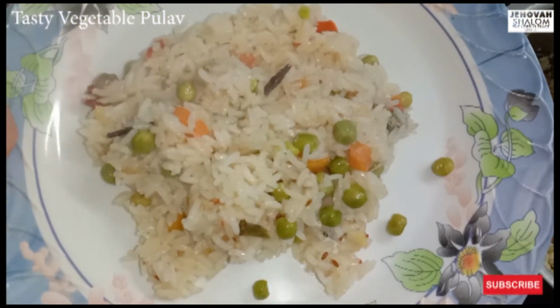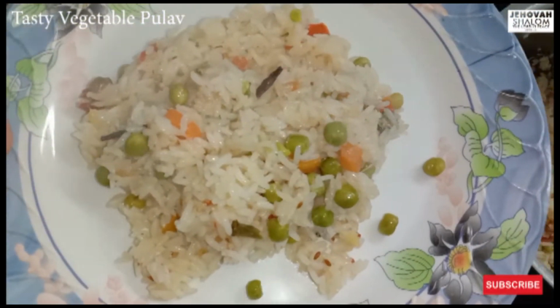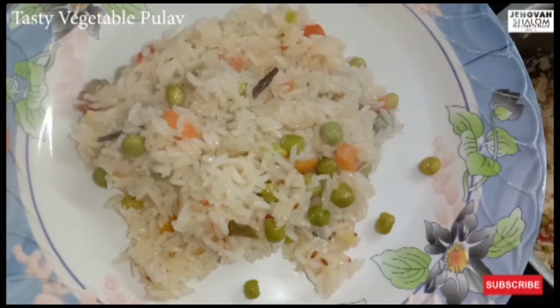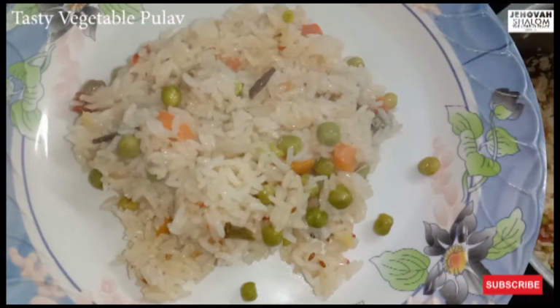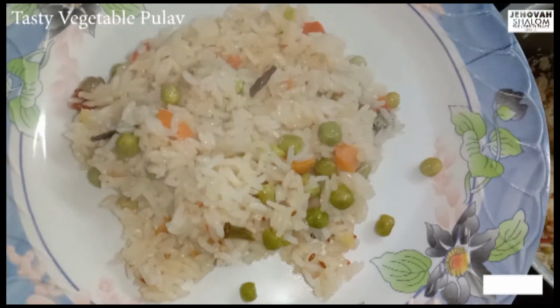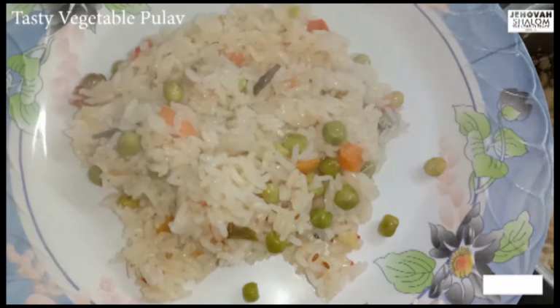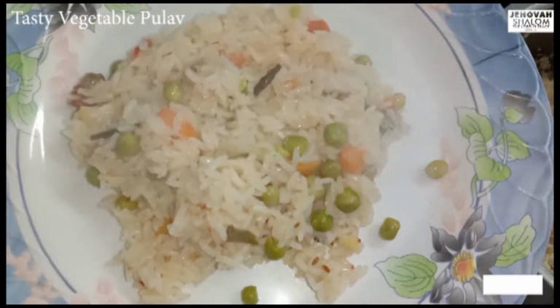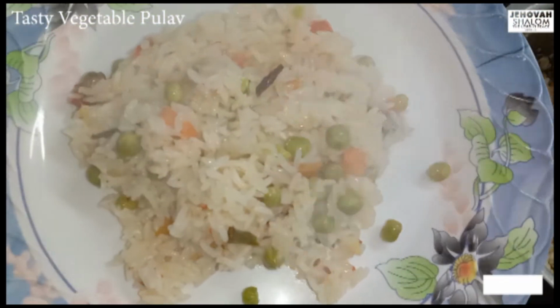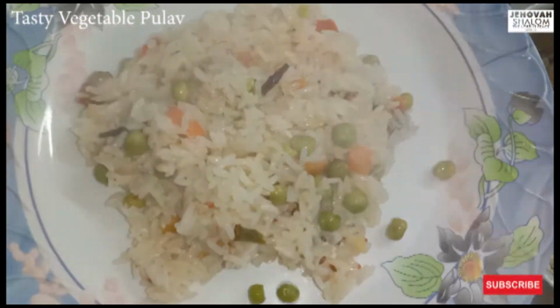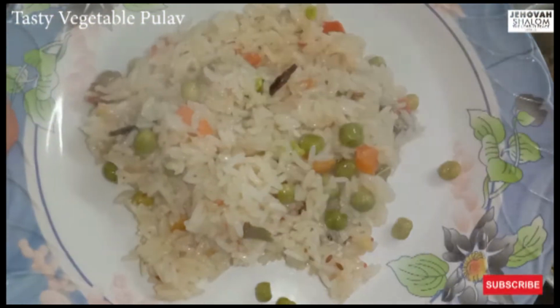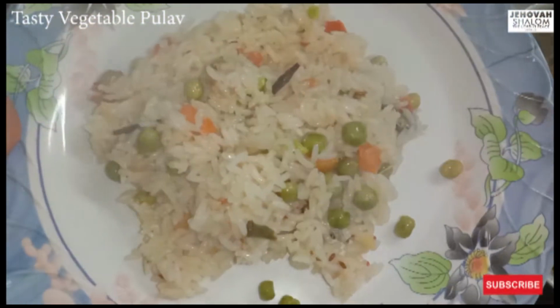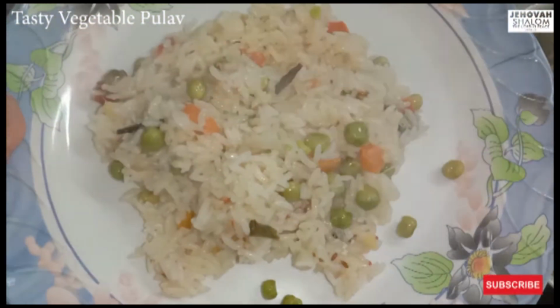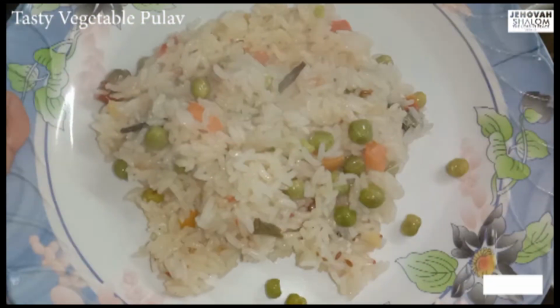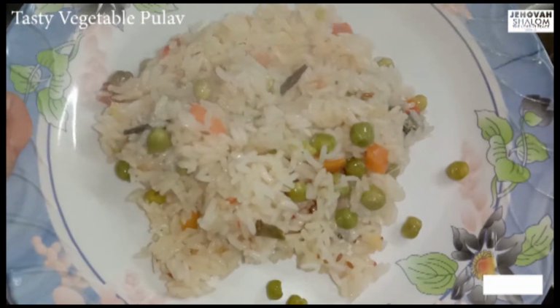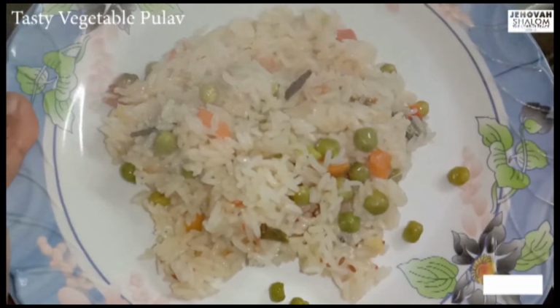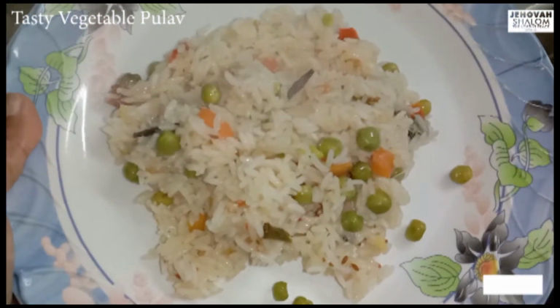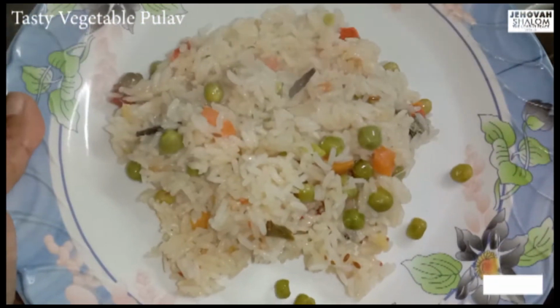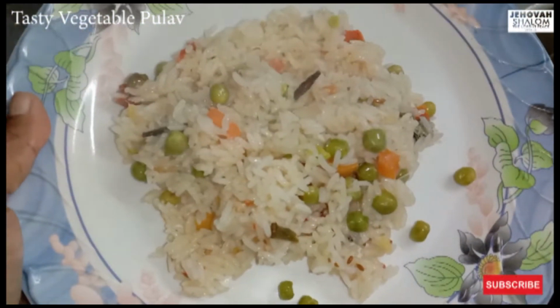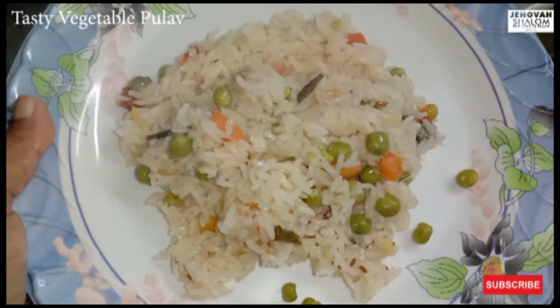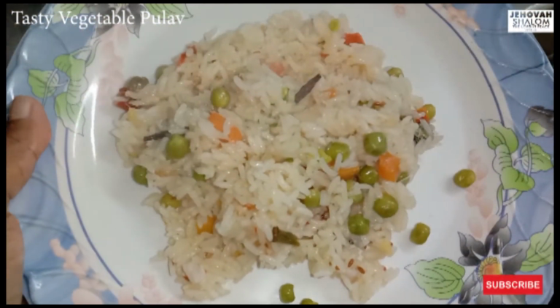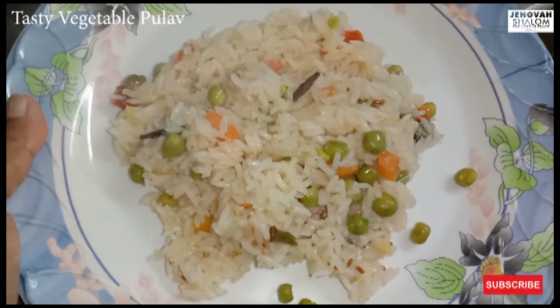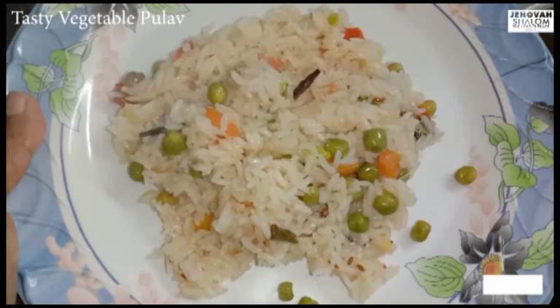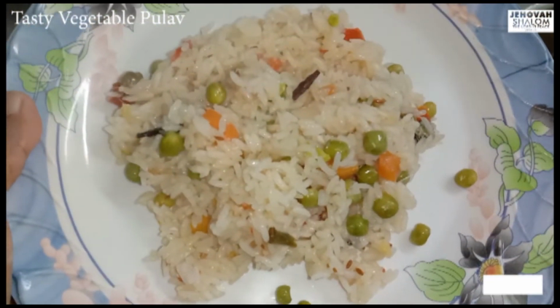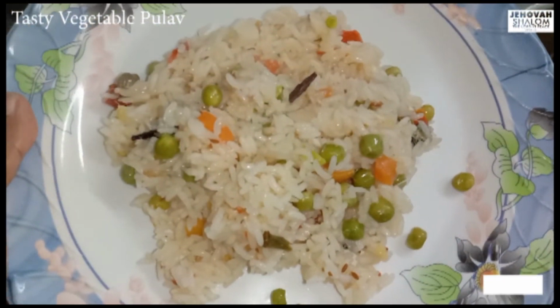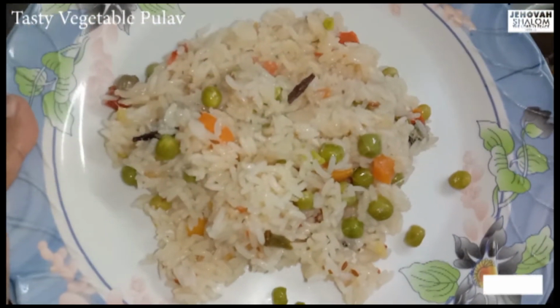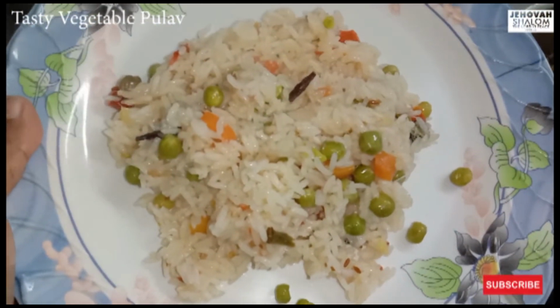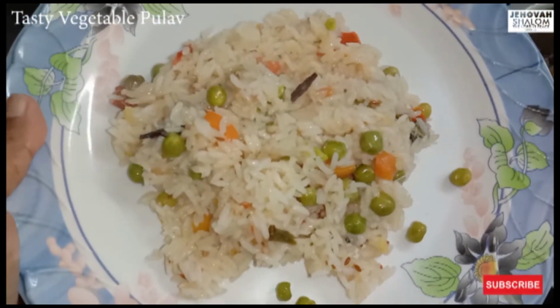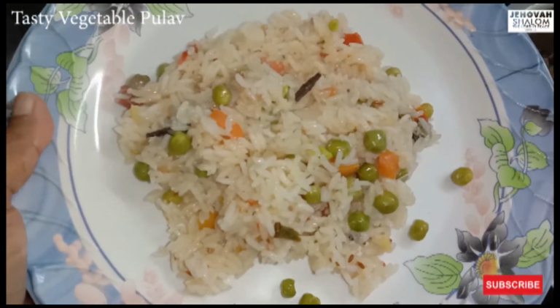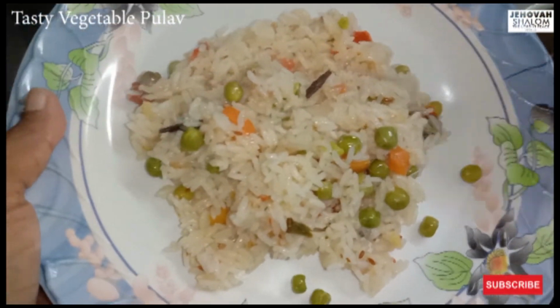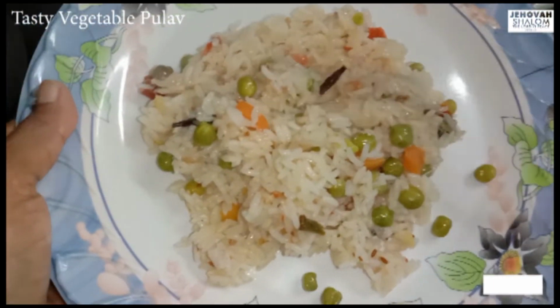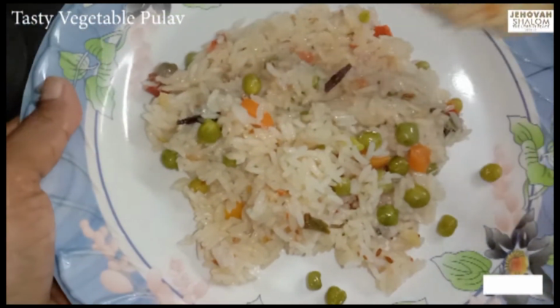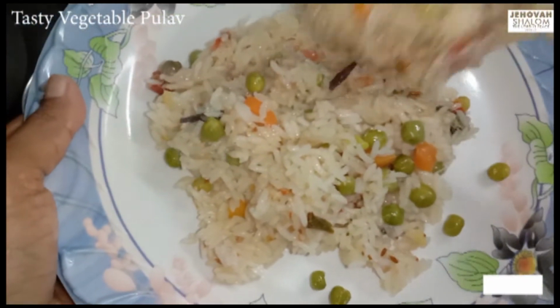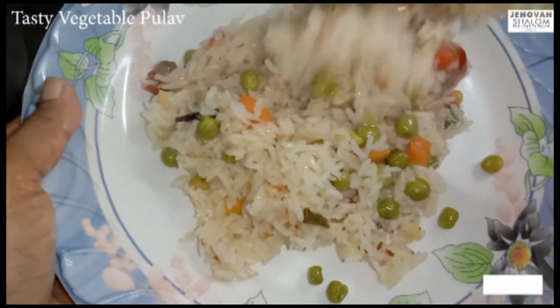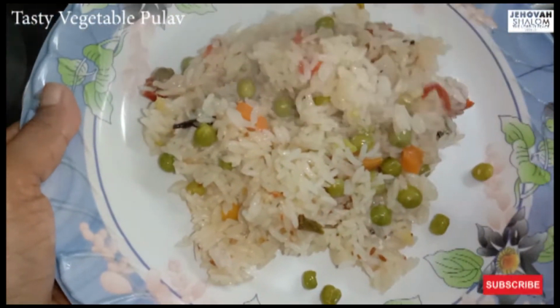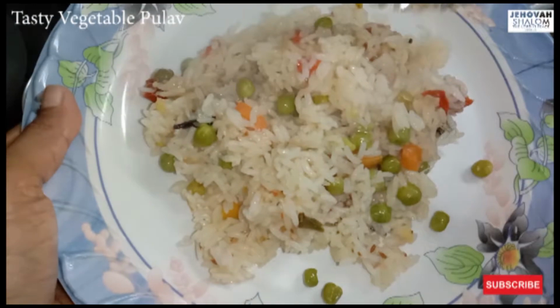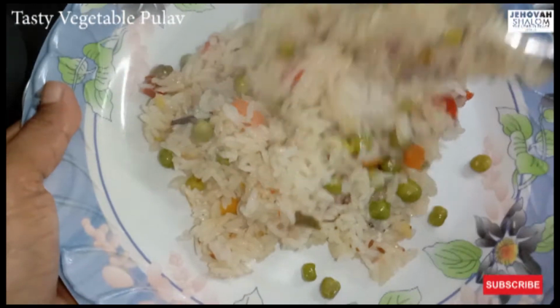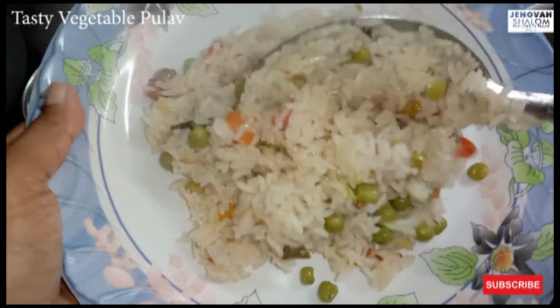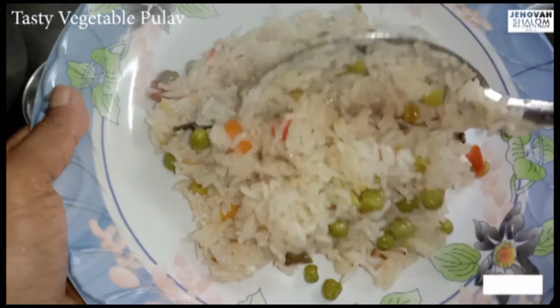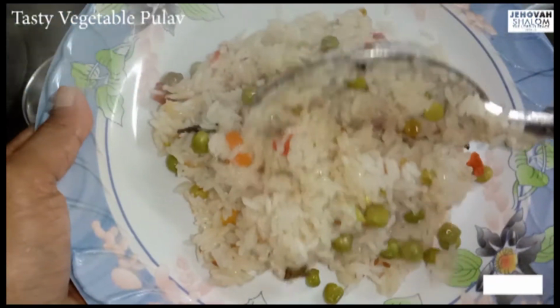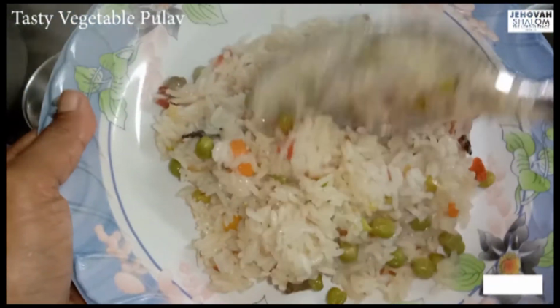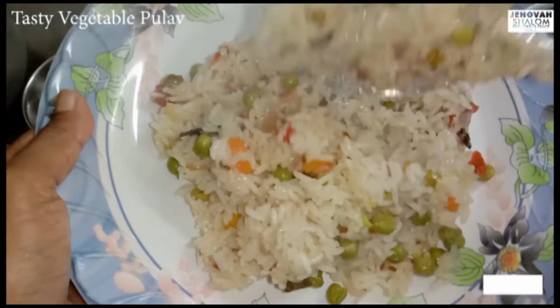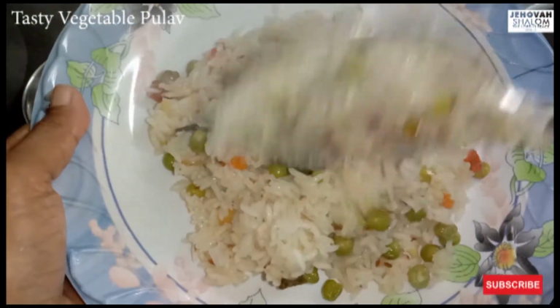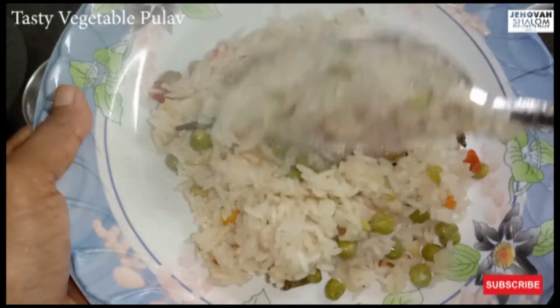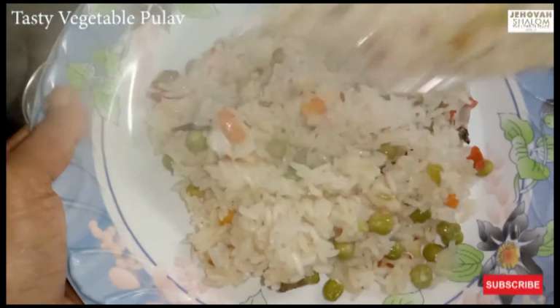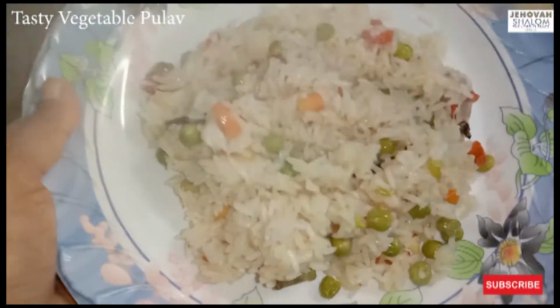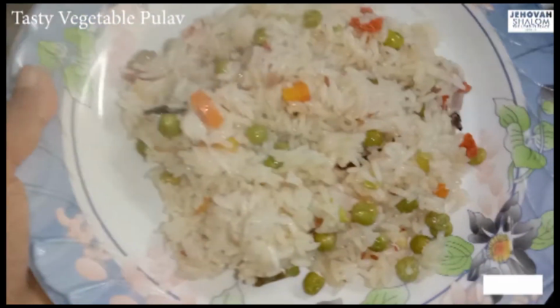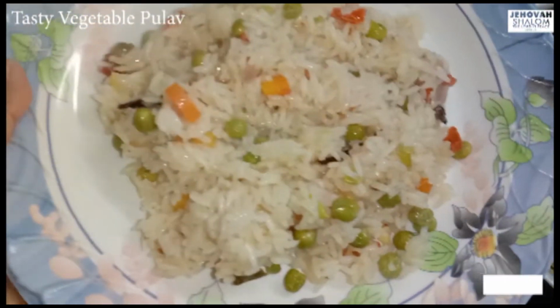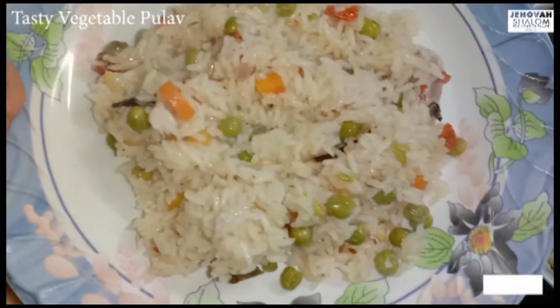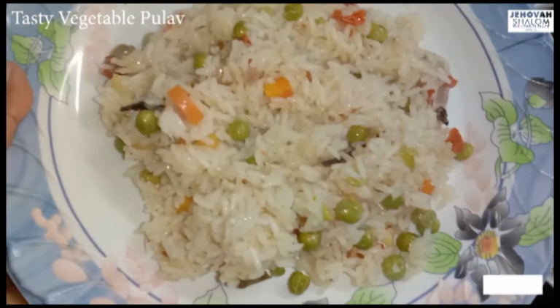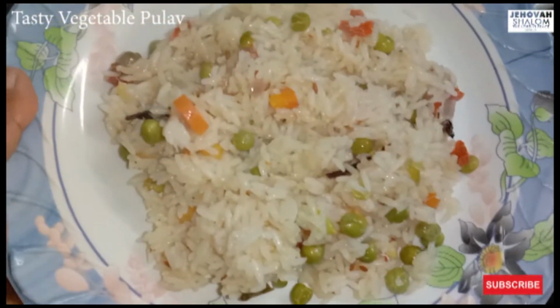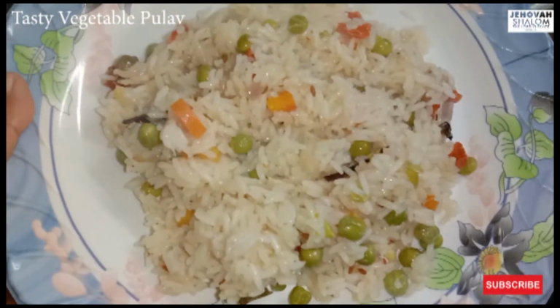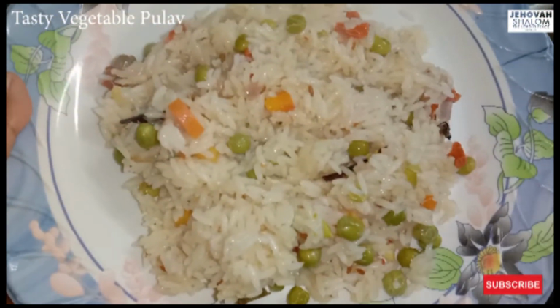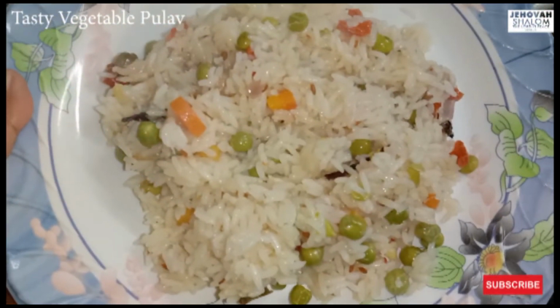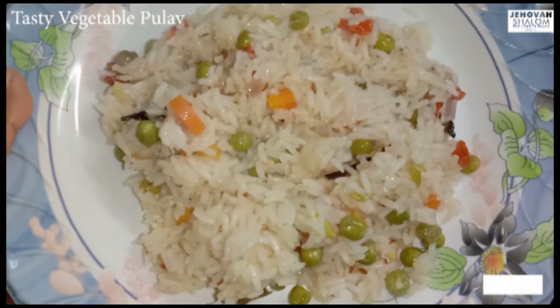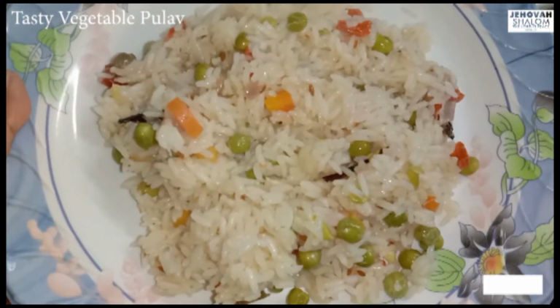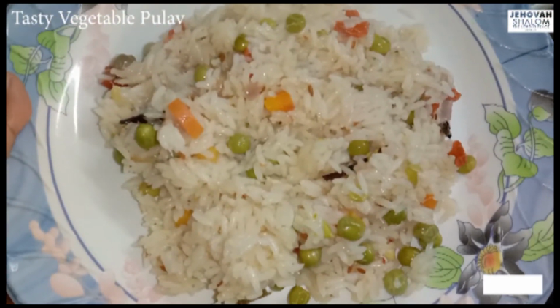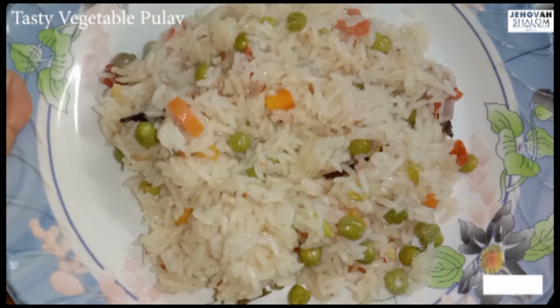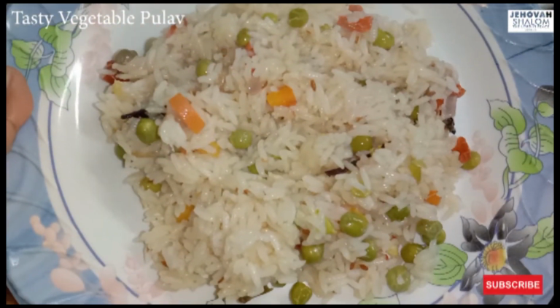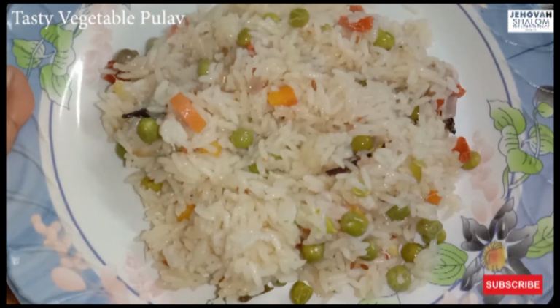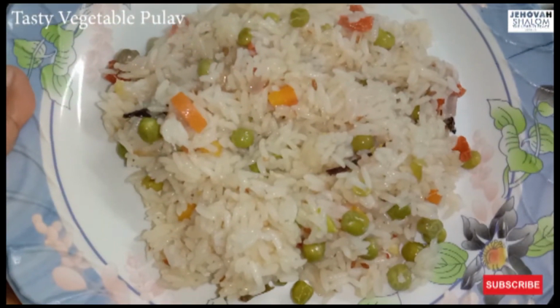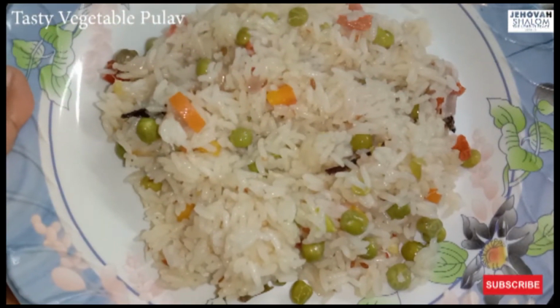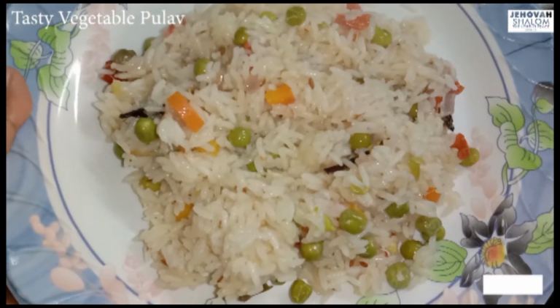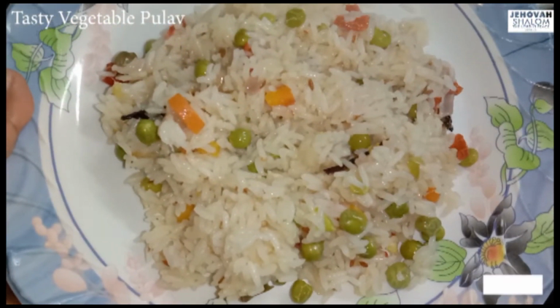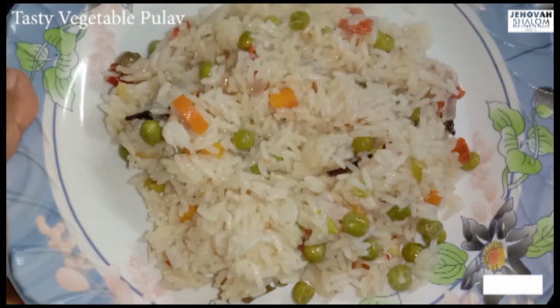Friends, you can enjoy this with the kids too. If you look at this vegetable pulao, you can enjoy it.